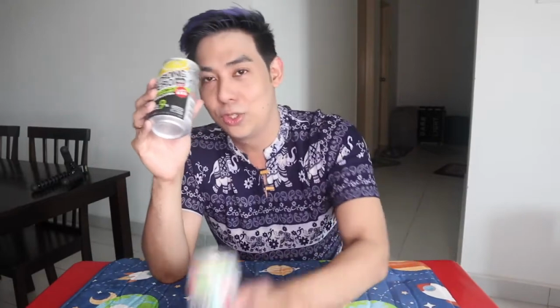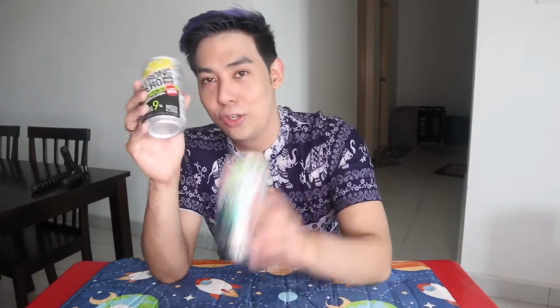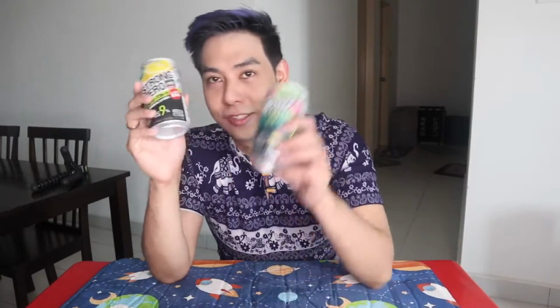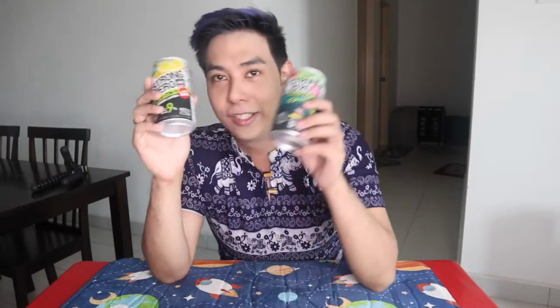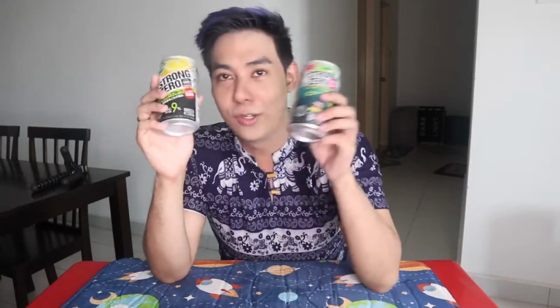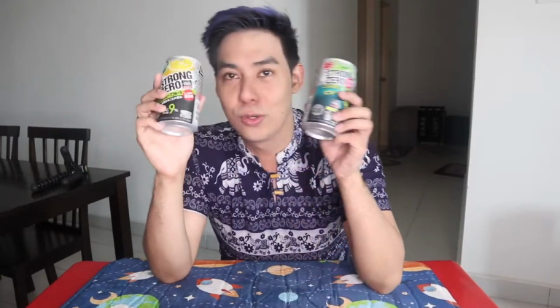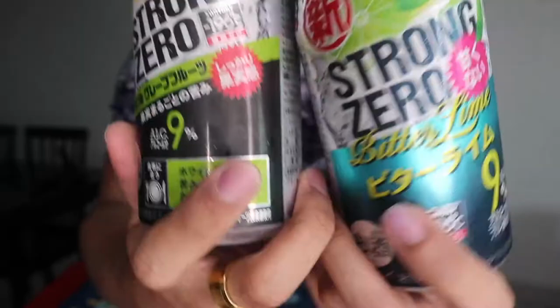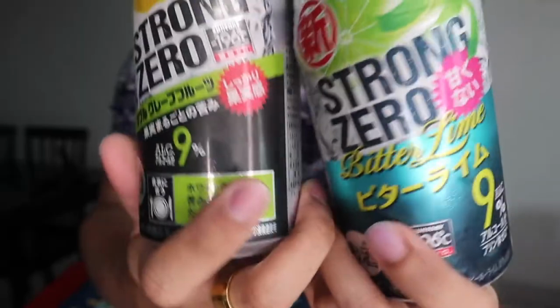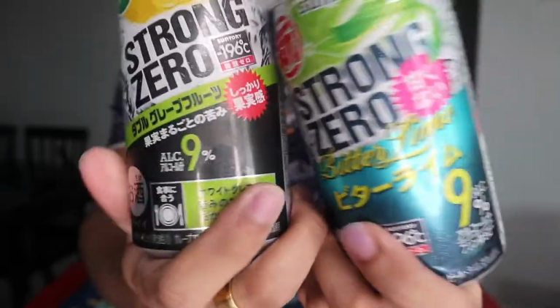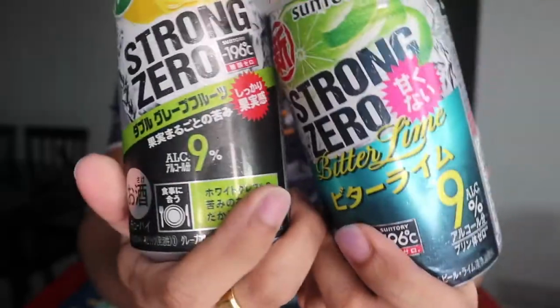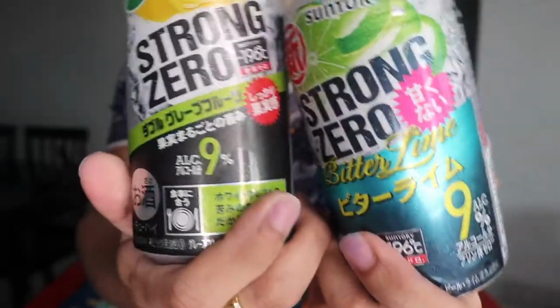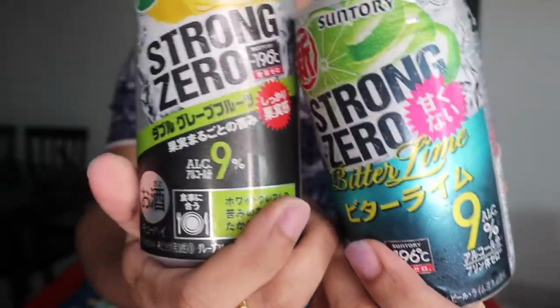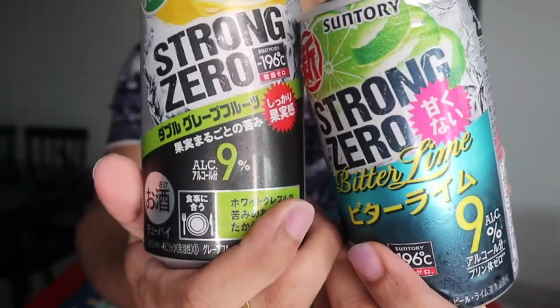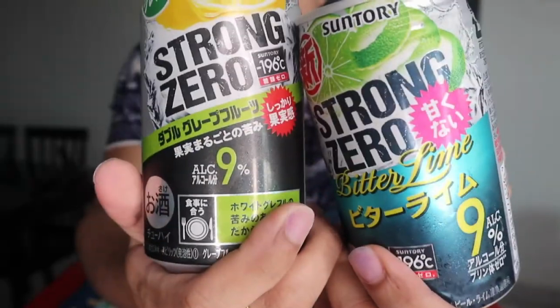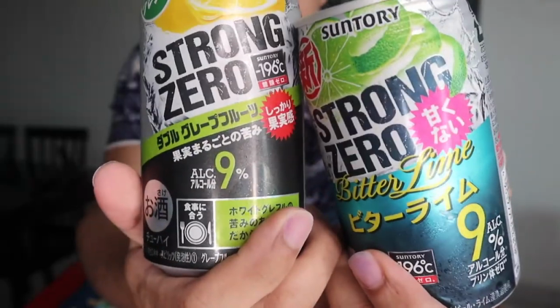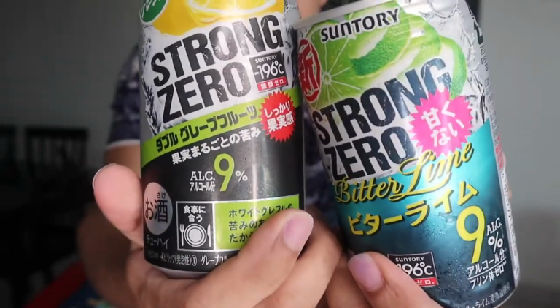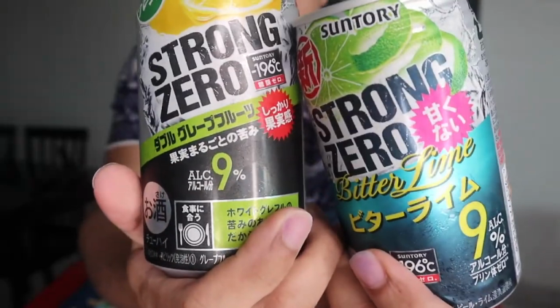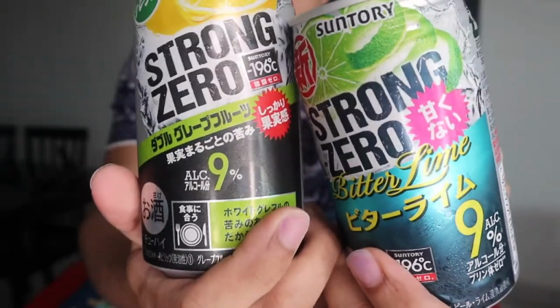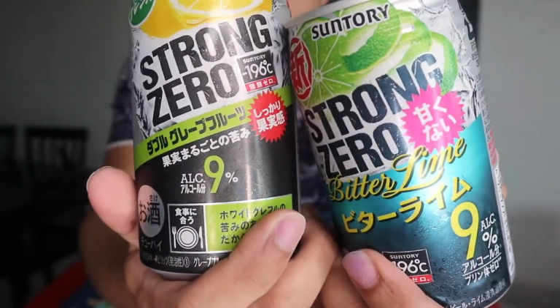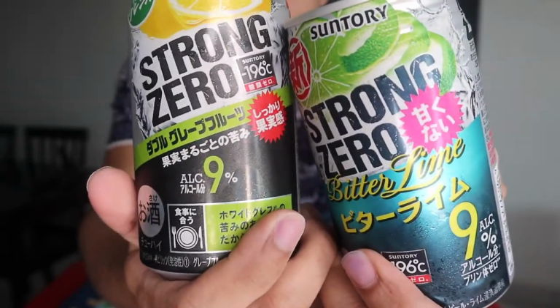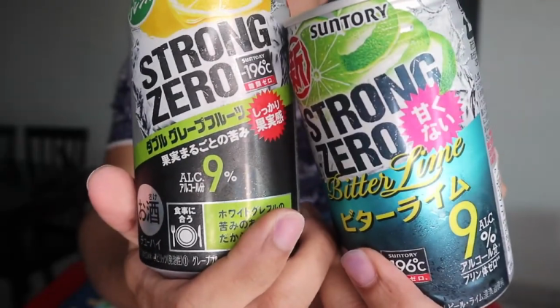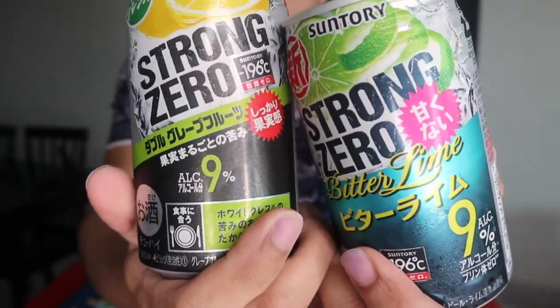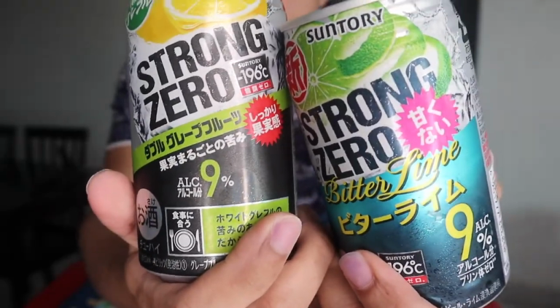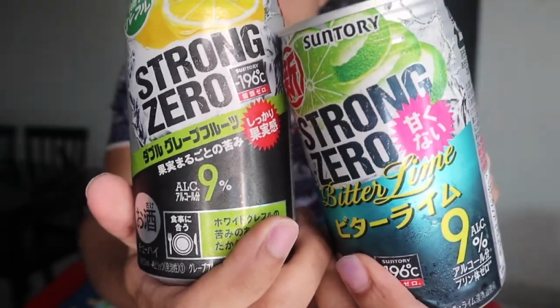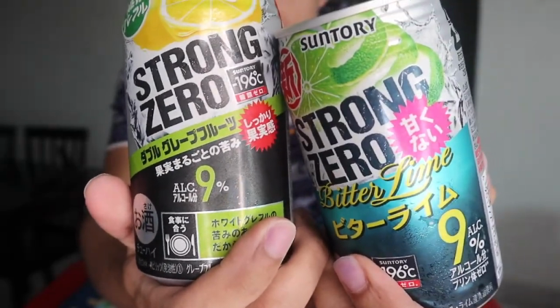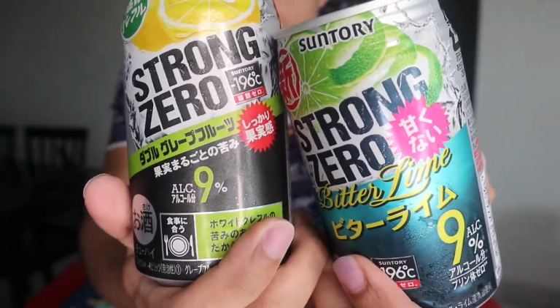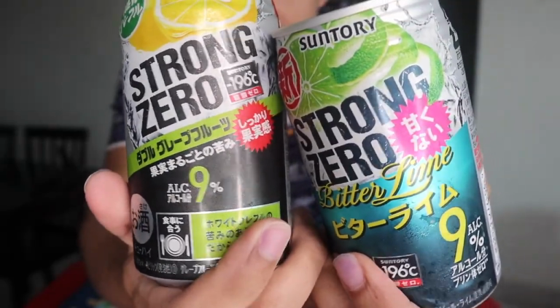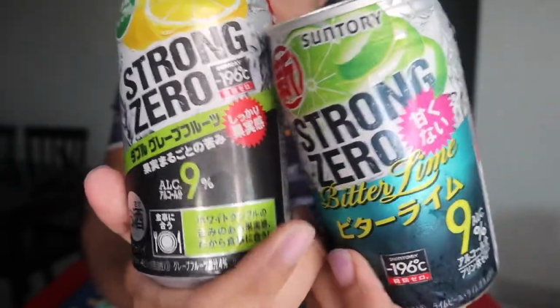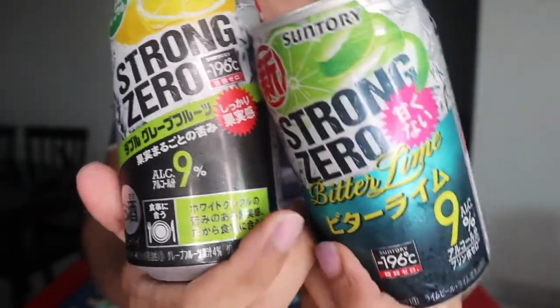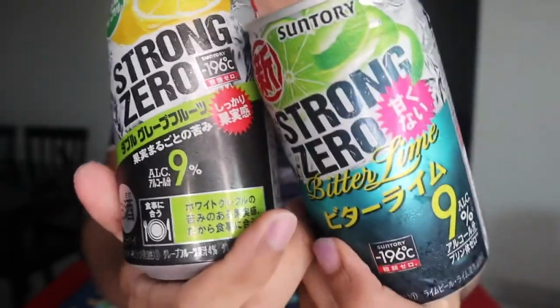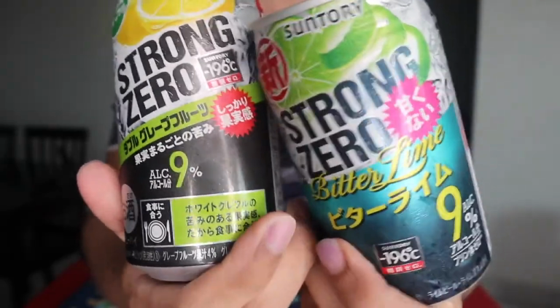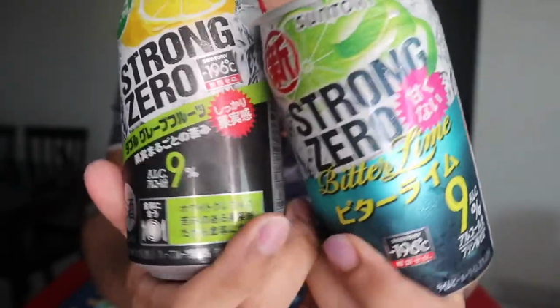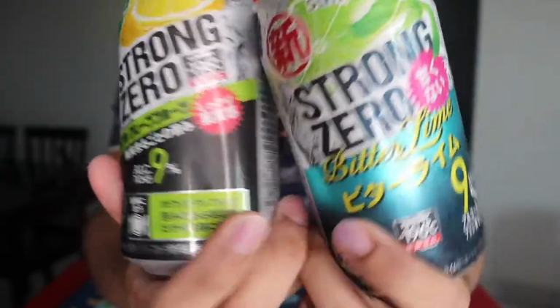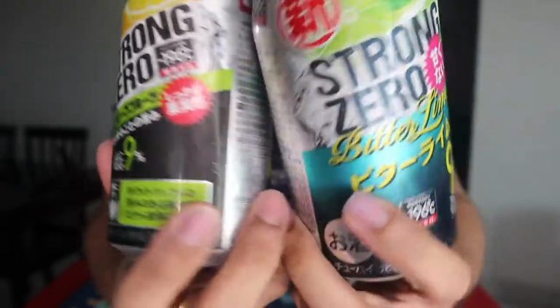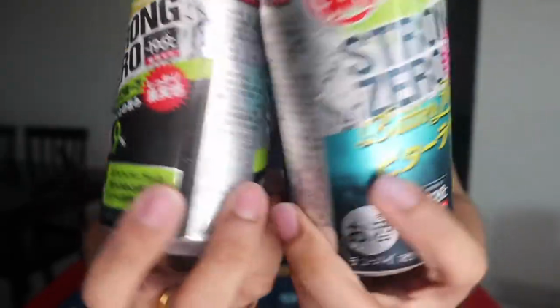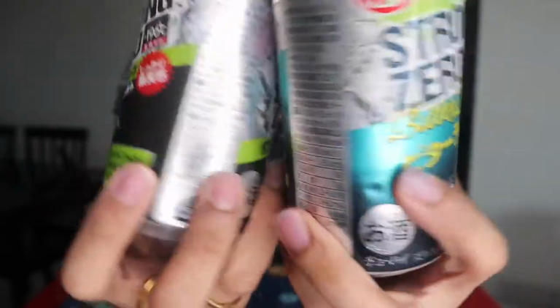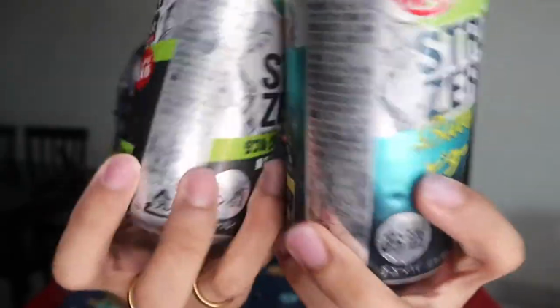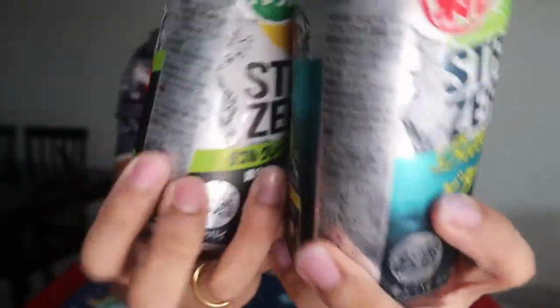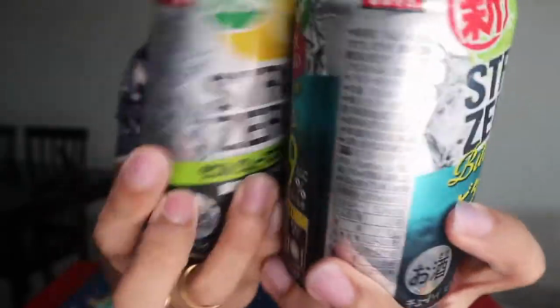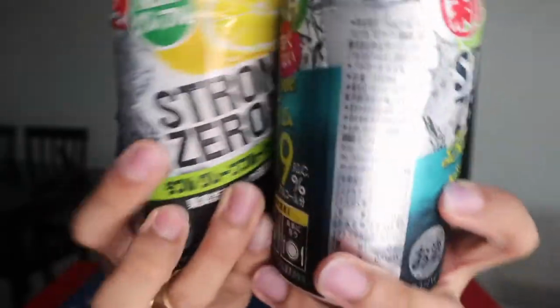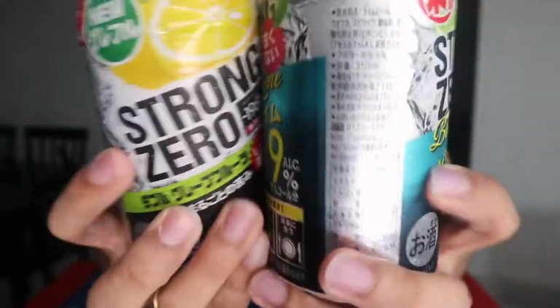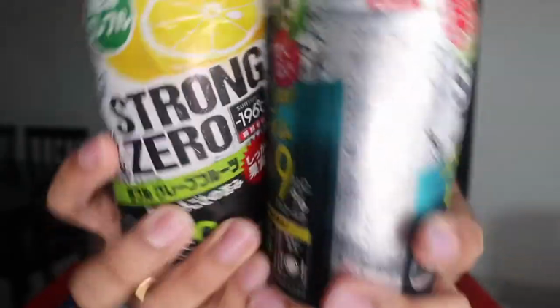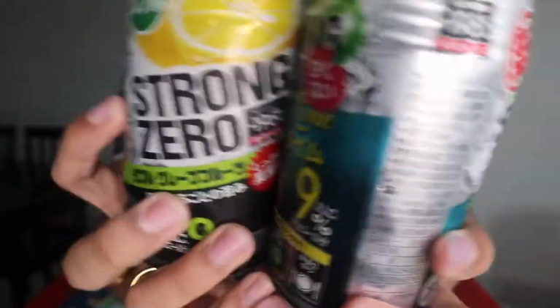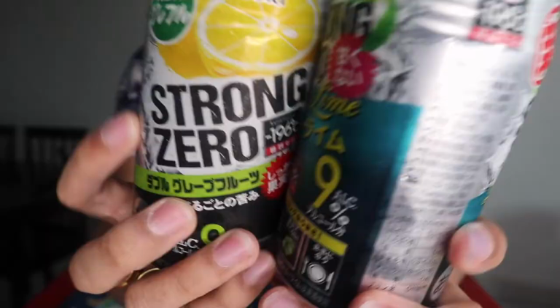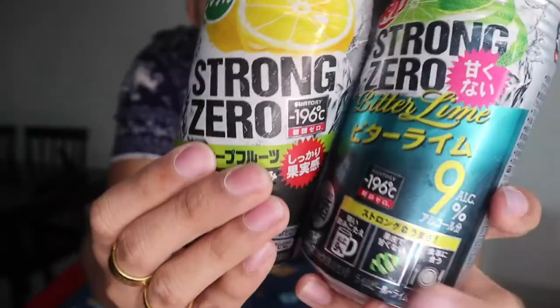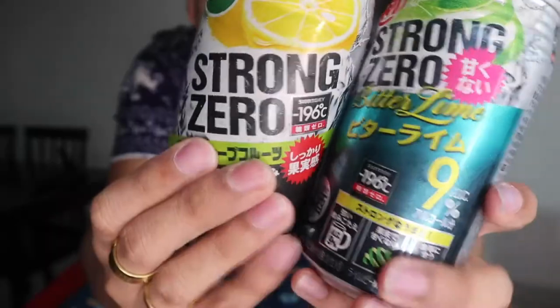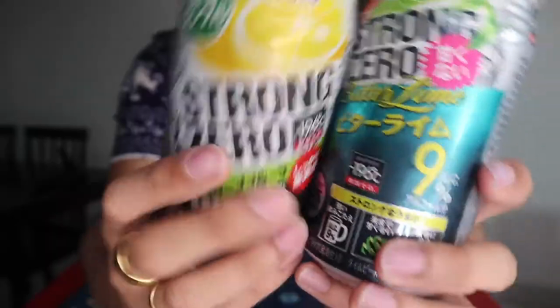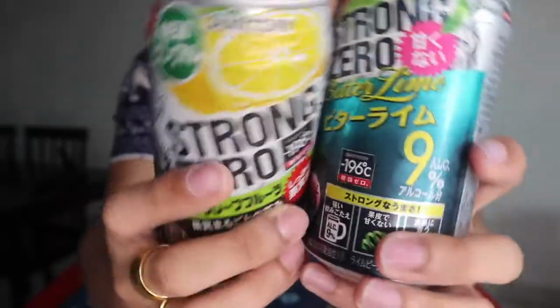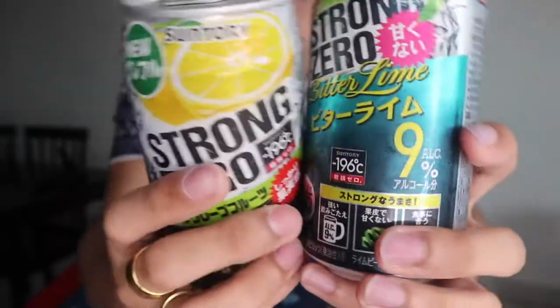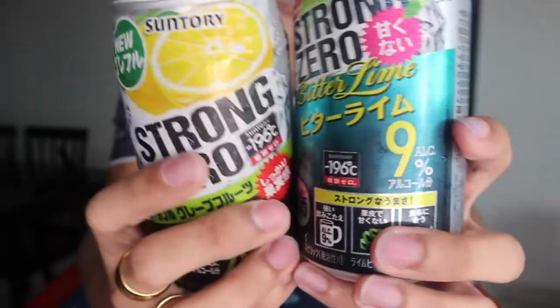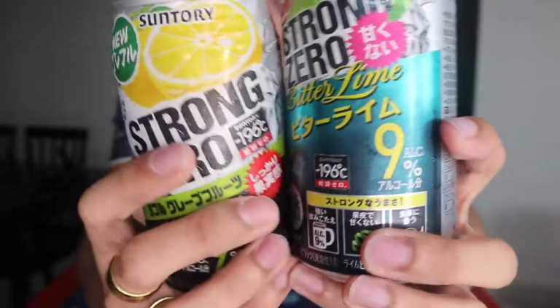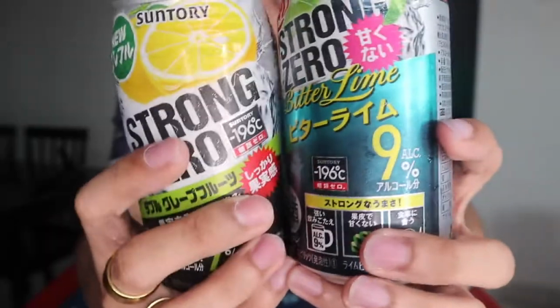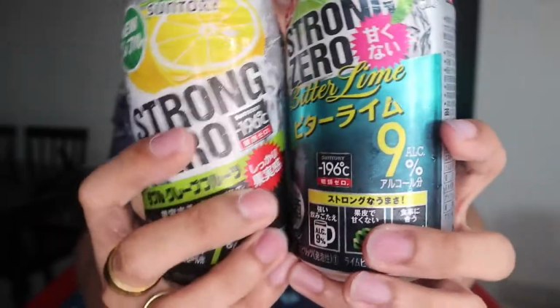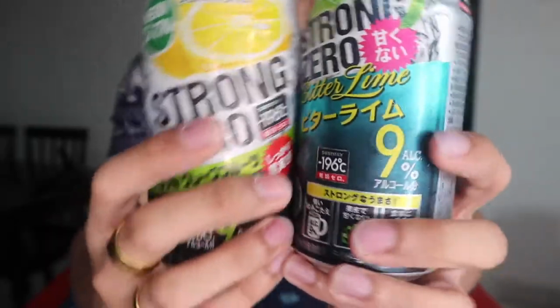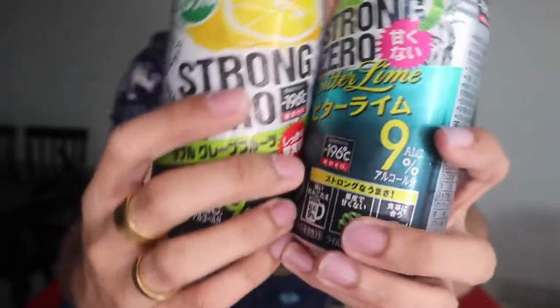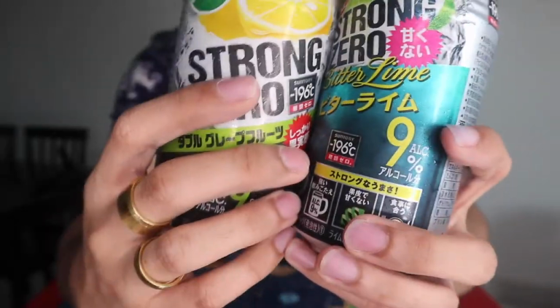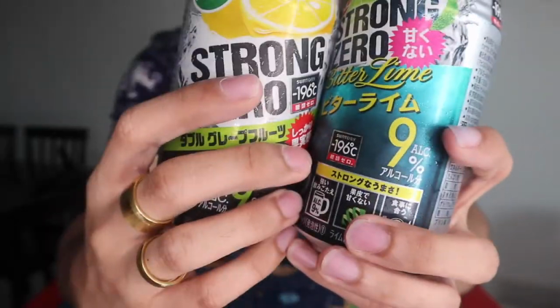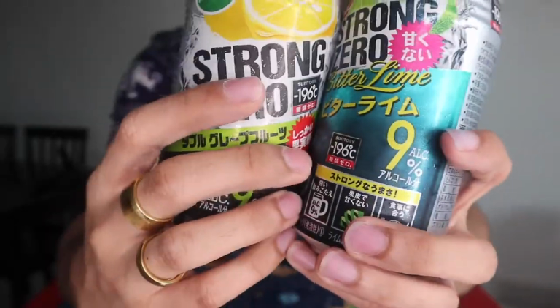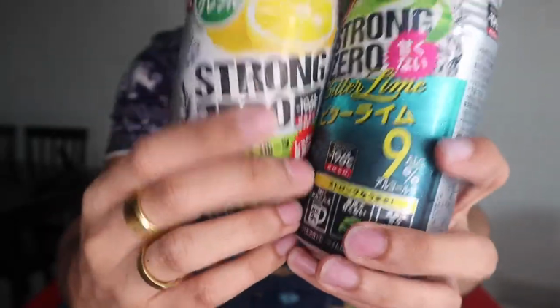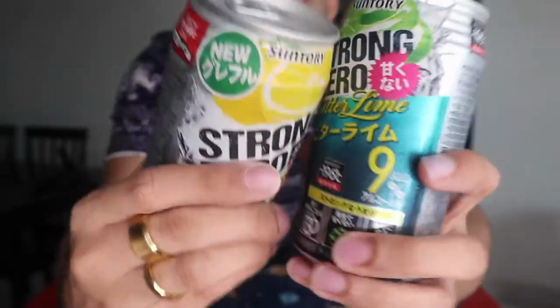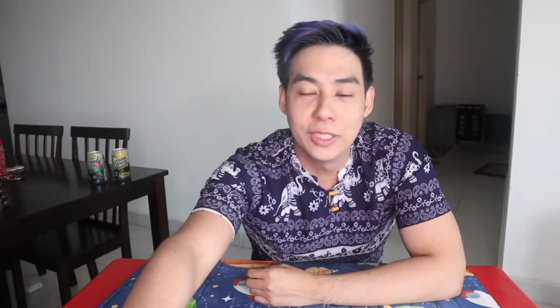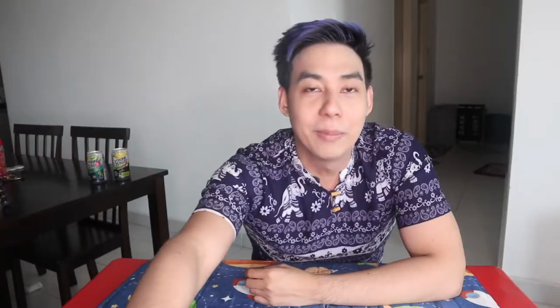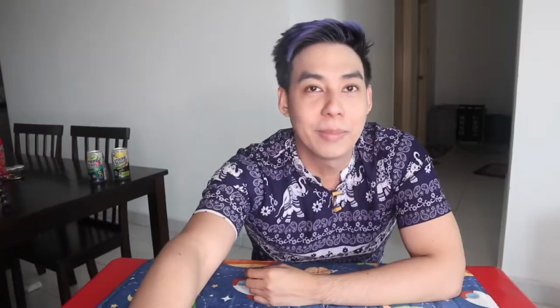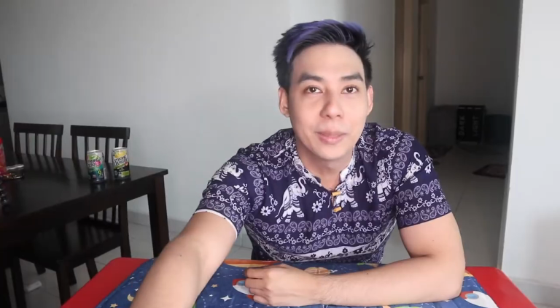Strong Zero is sobrang highly recommended. Even yung mga celebrities sa Philippines na ikita ko pag nasa IG stories nila, they always buy this whenever they're in Japan. So yeah, you gotta try this one. Strong Zero, 9% — and kitang-kita nyo rin na sobrang lamig niya.